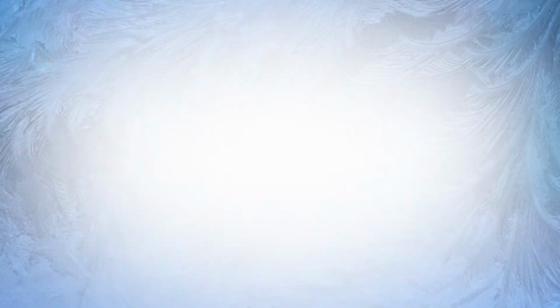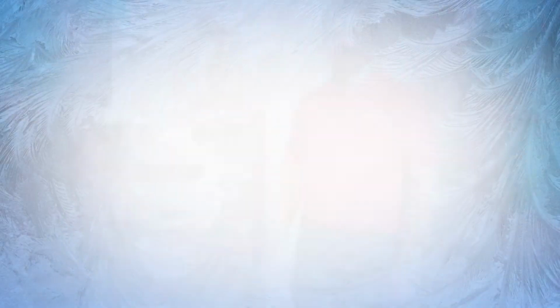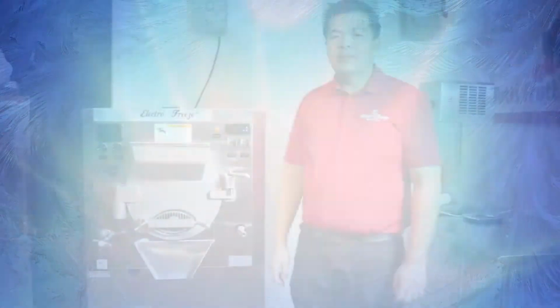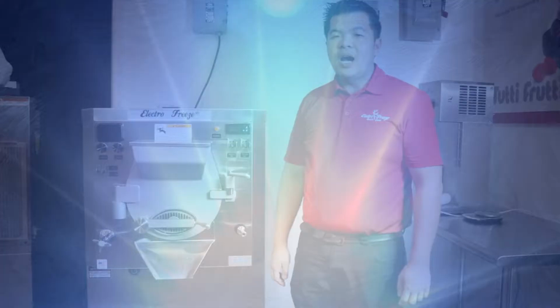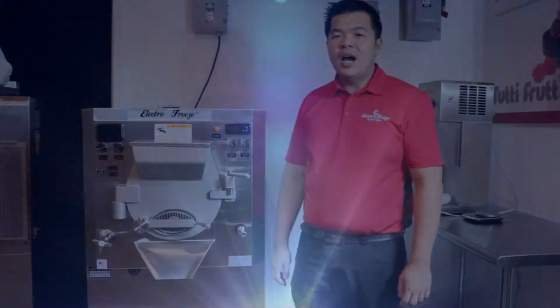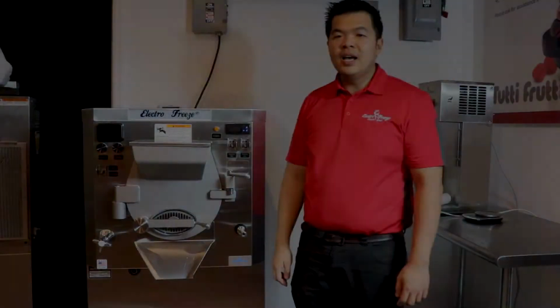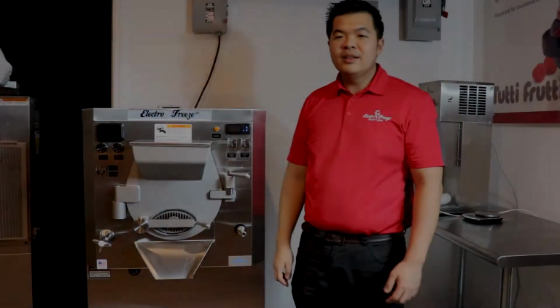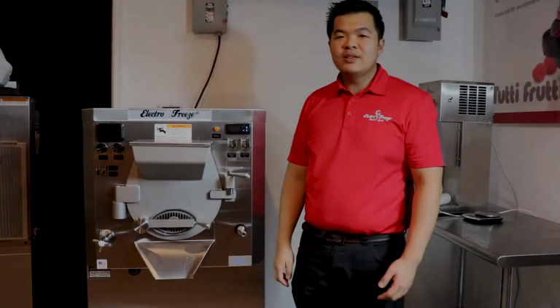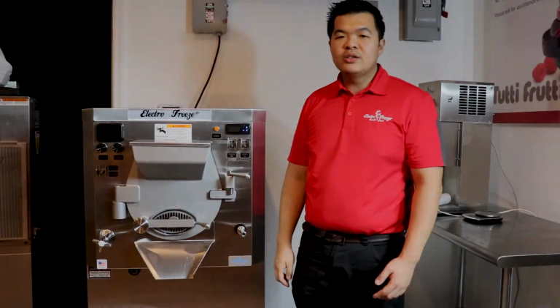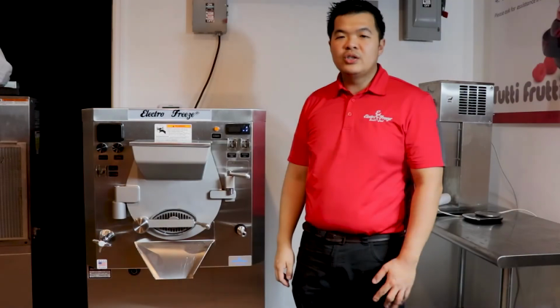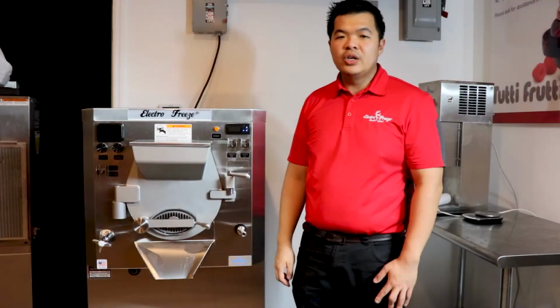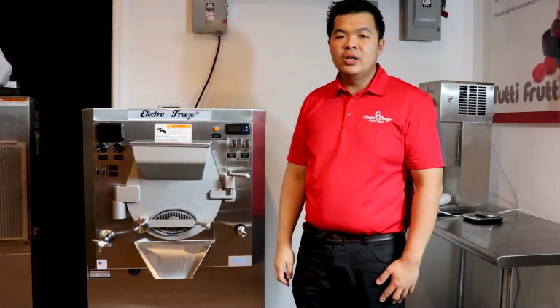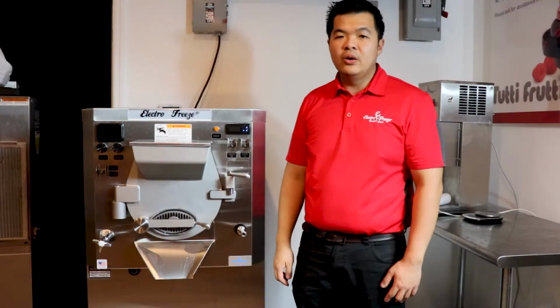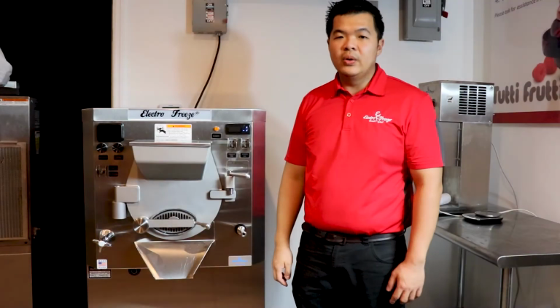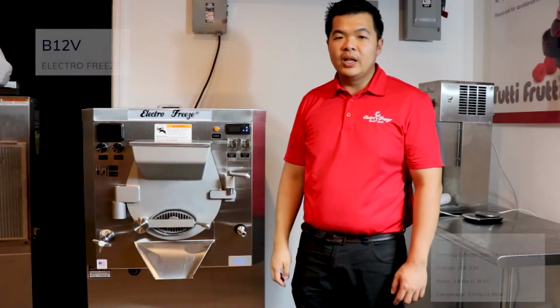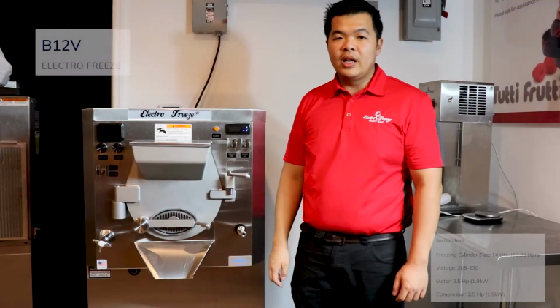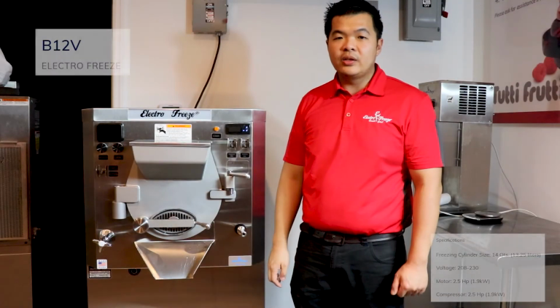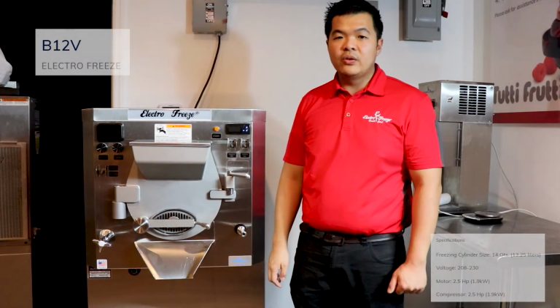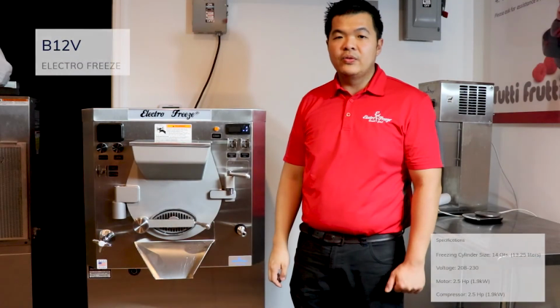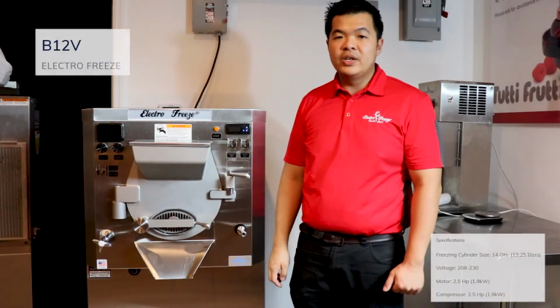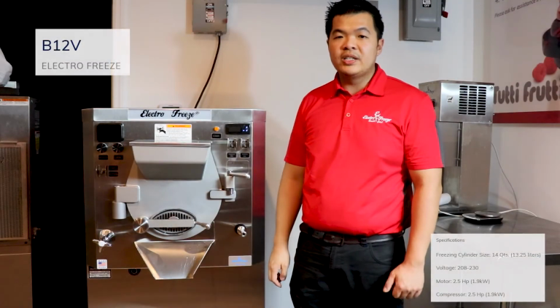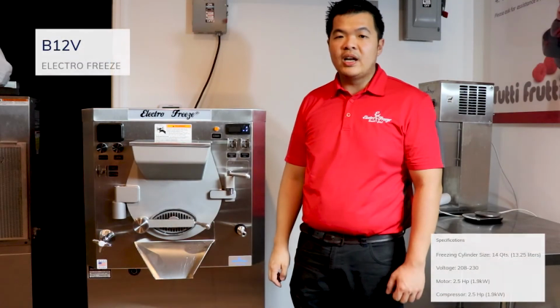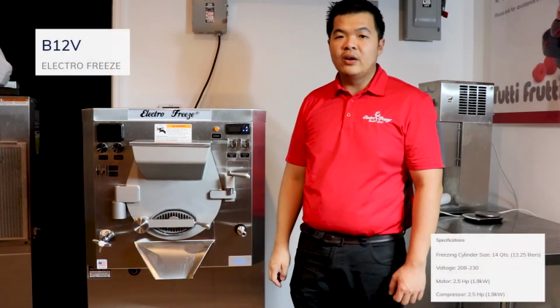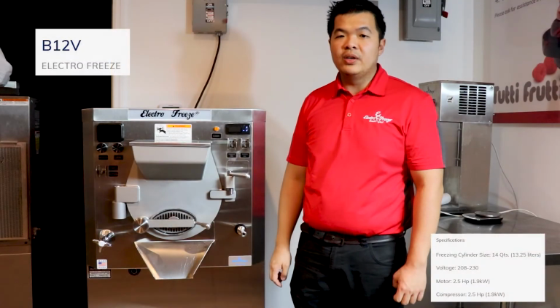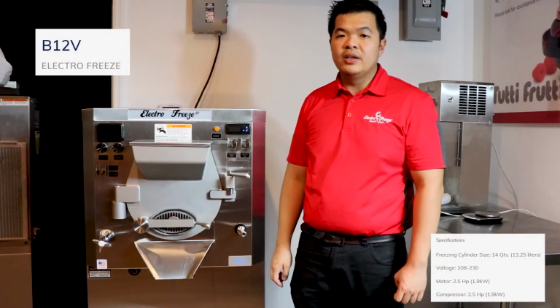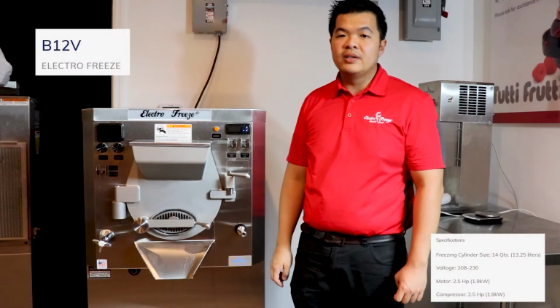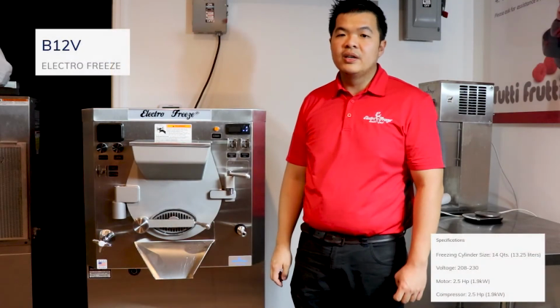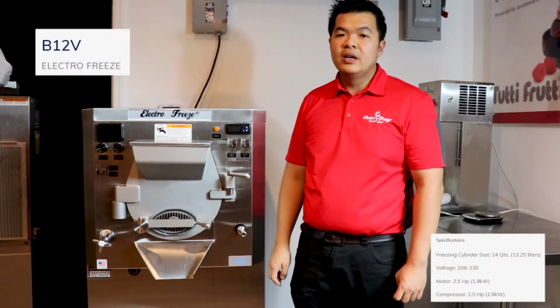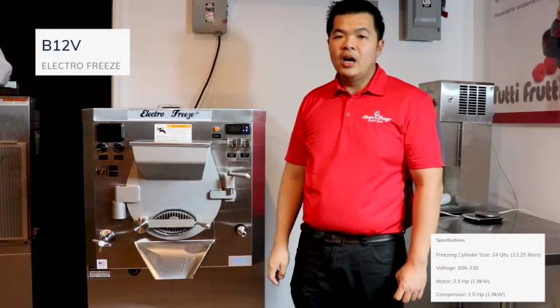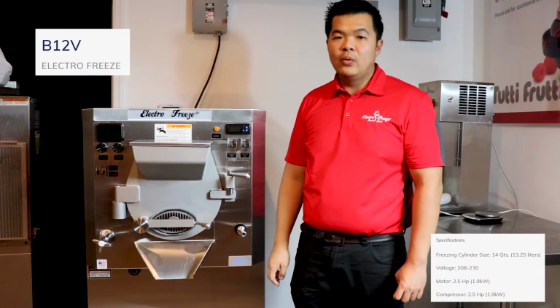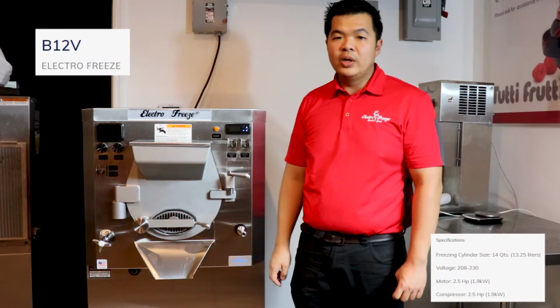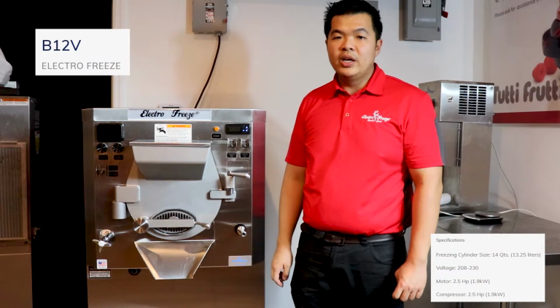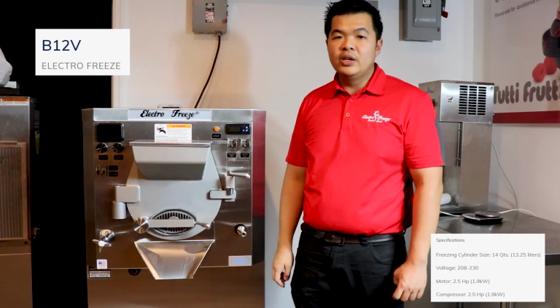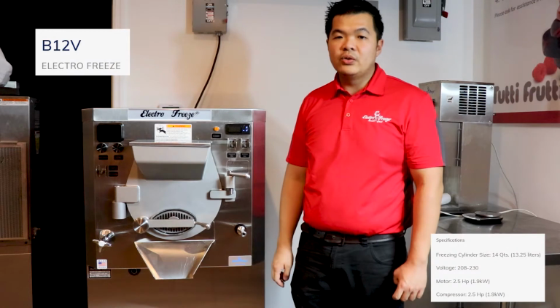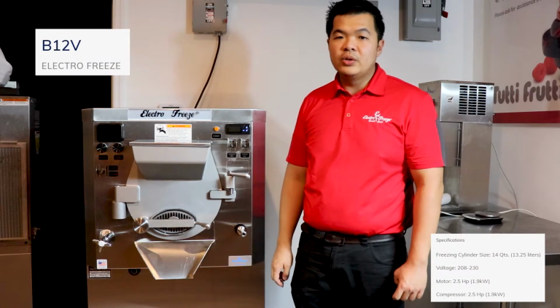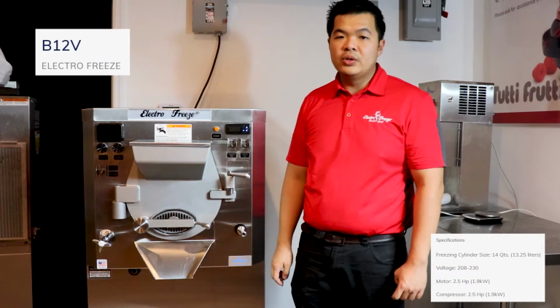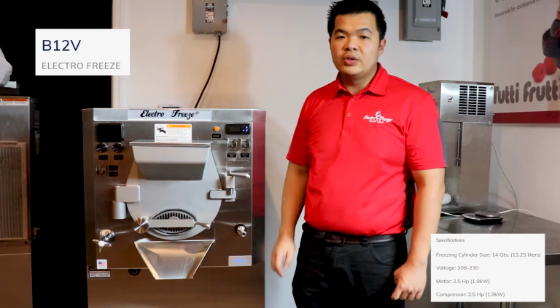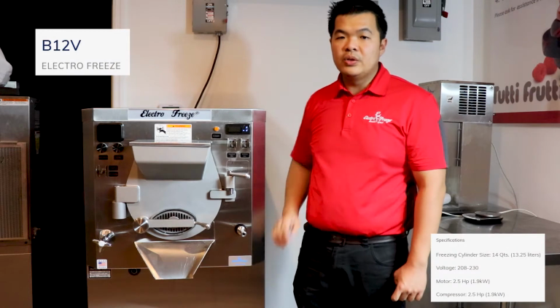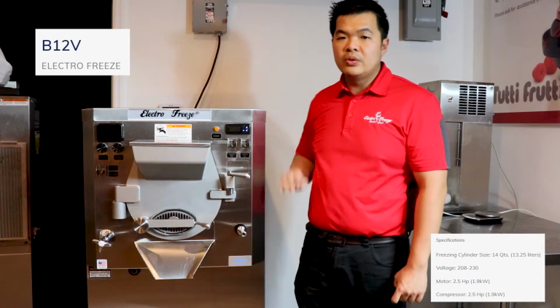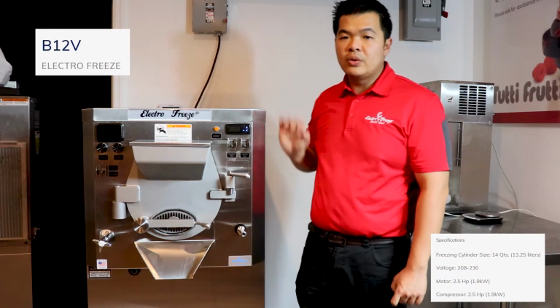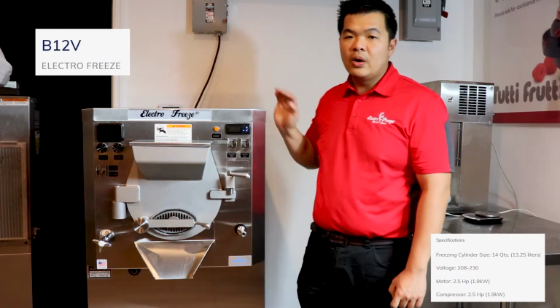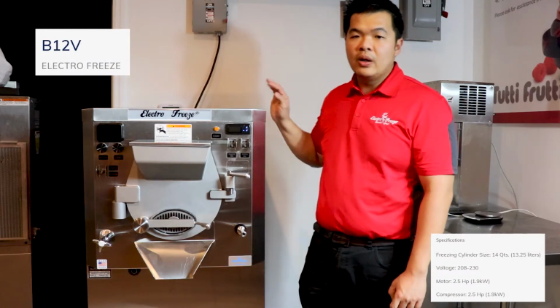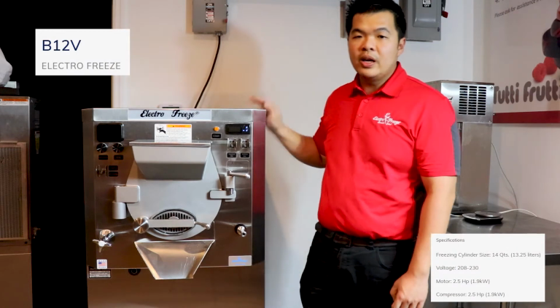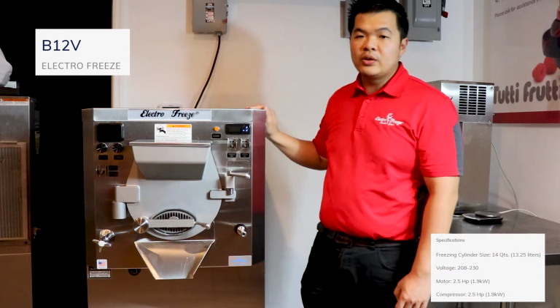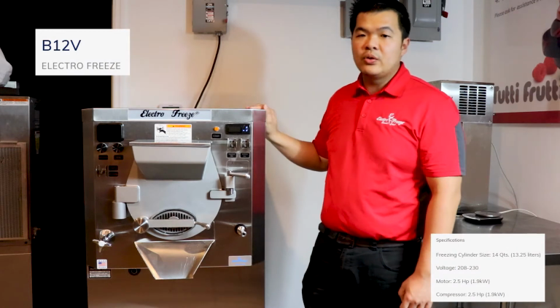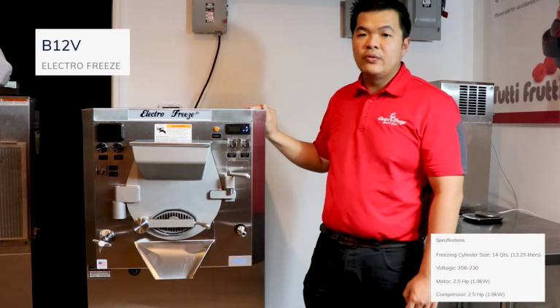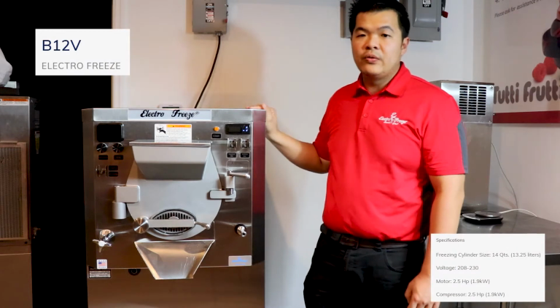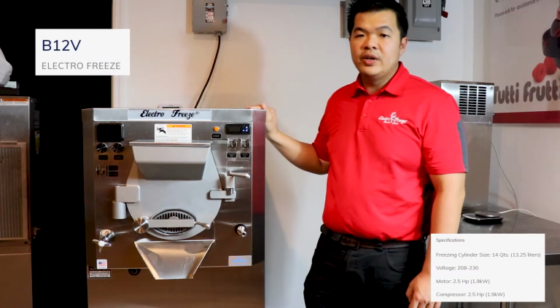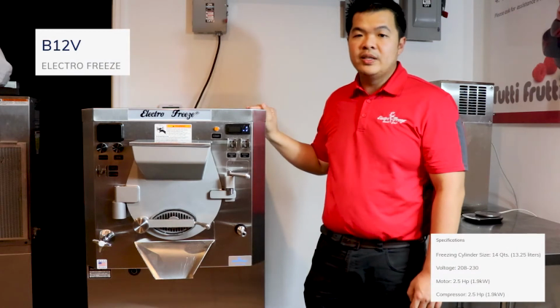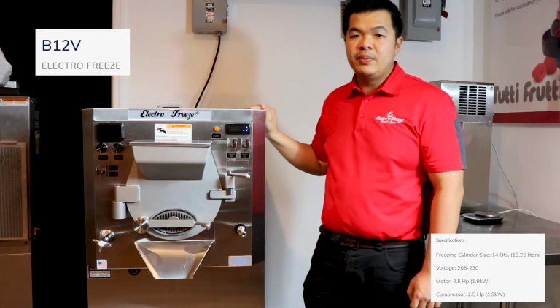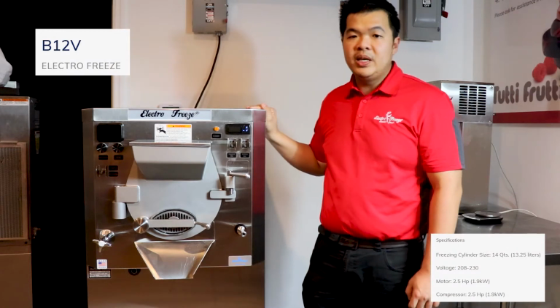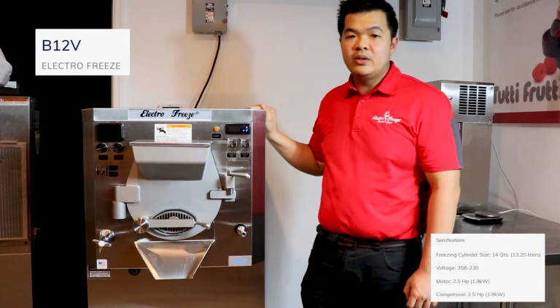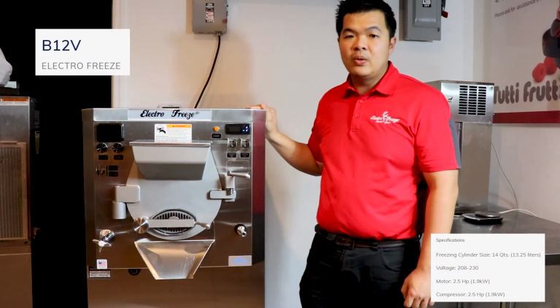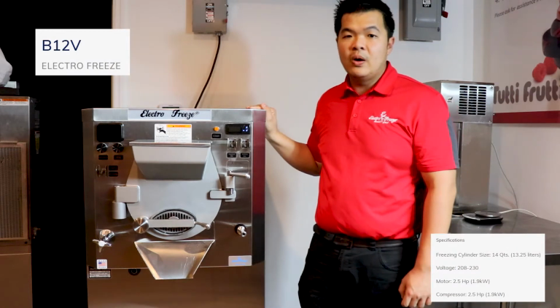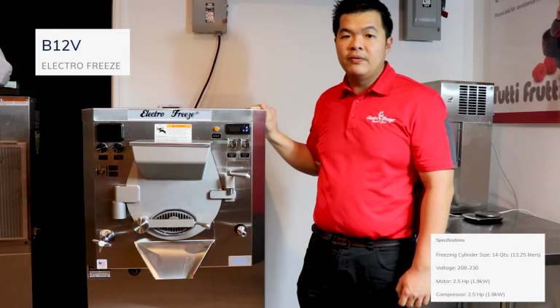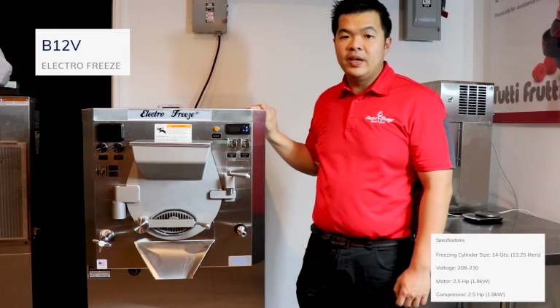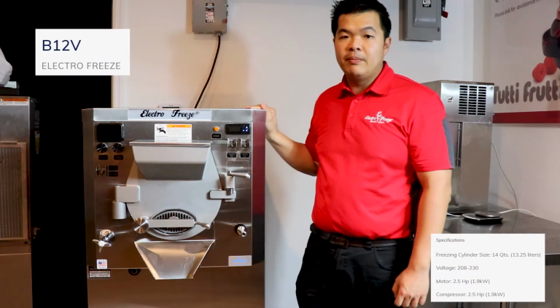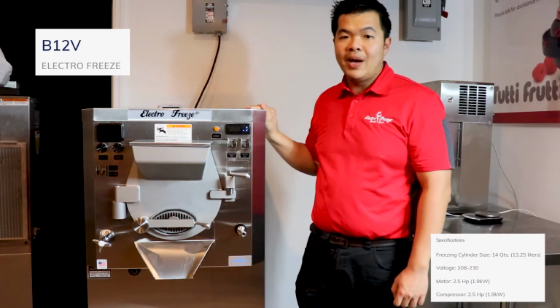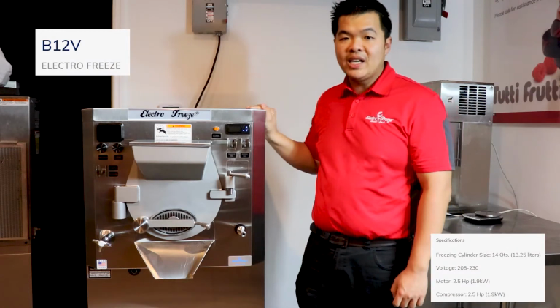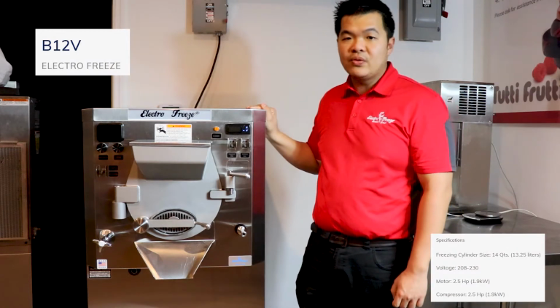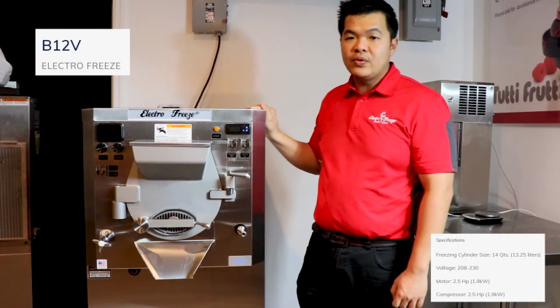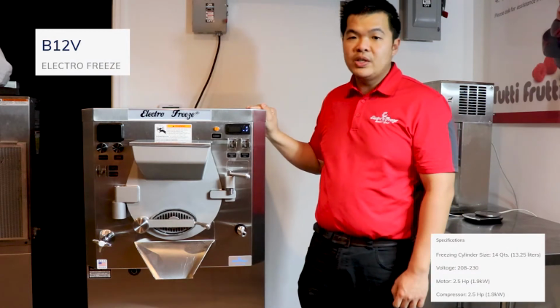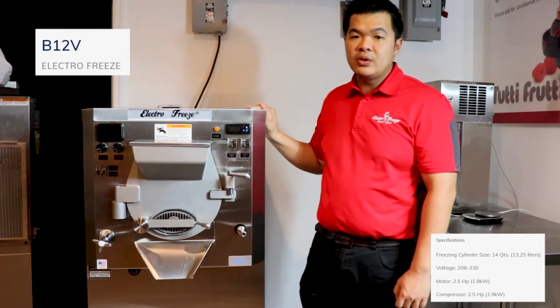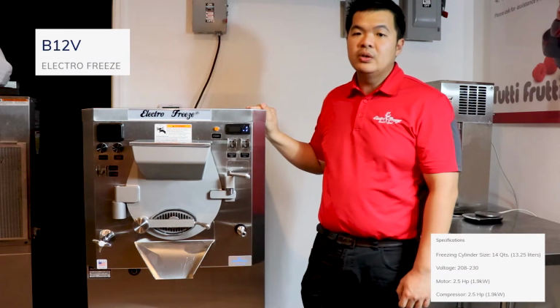Hi, this is Chino with ElectroFreeze SoftEase. I want to introduce you to our ElectroFreeze B12E Batch Freezer.